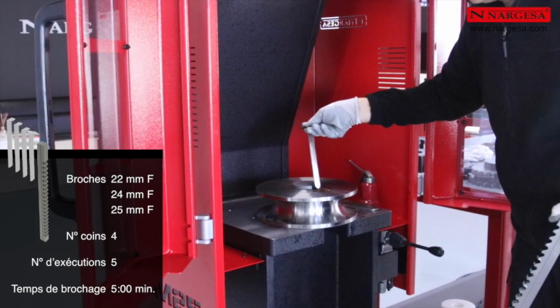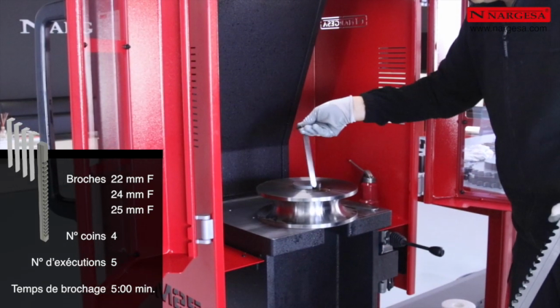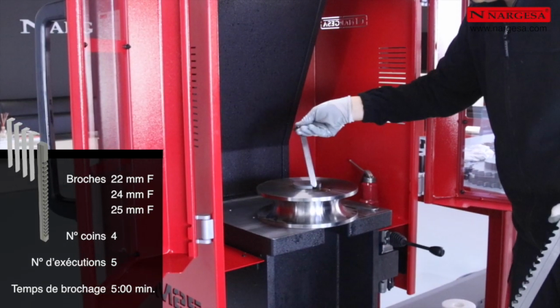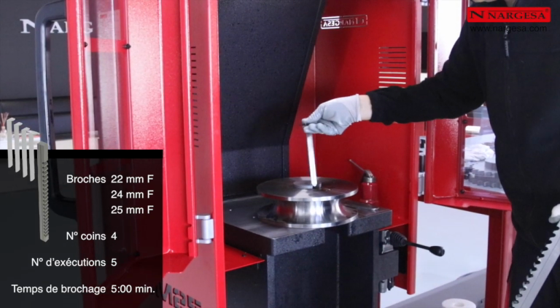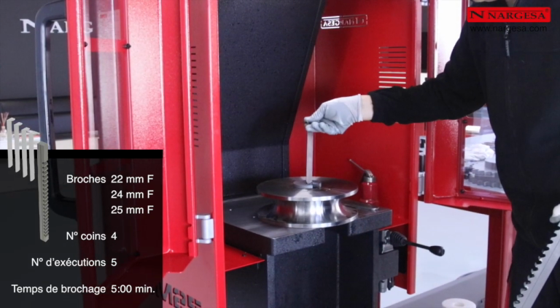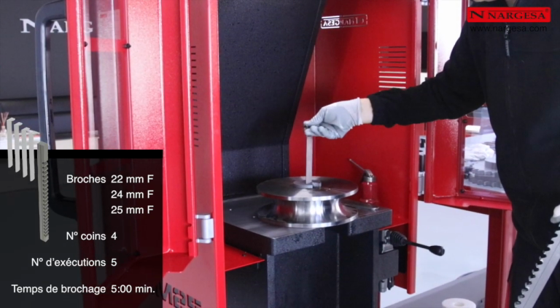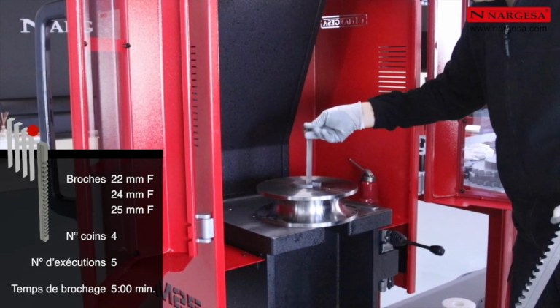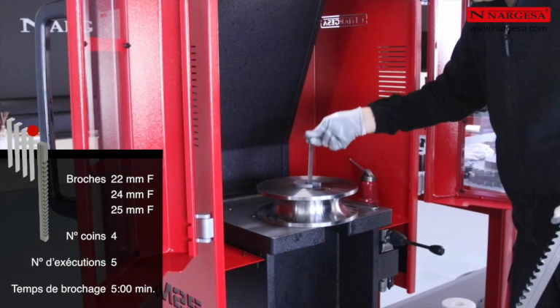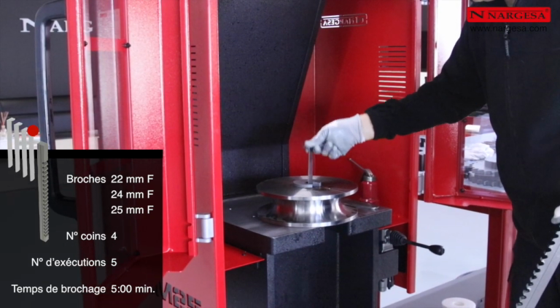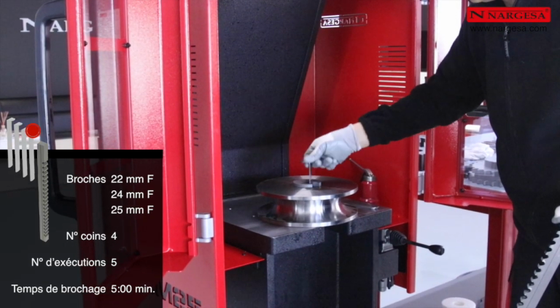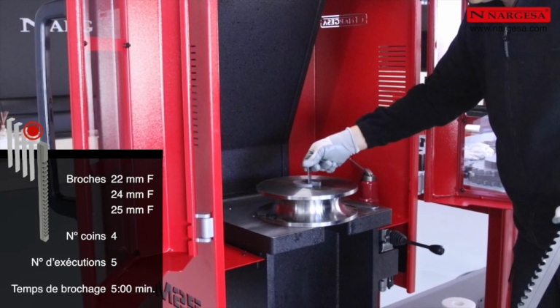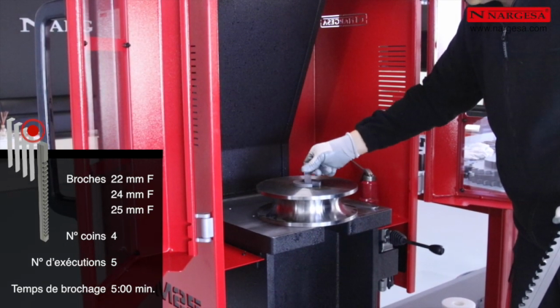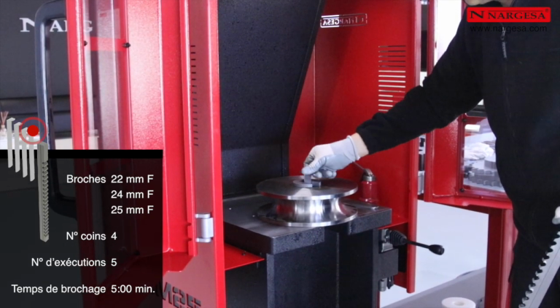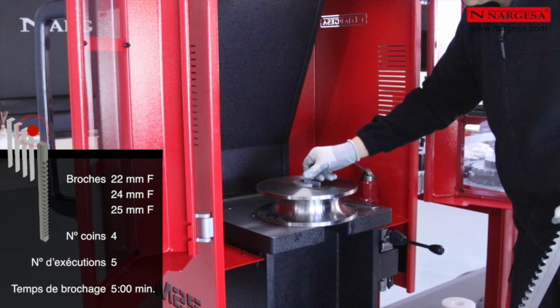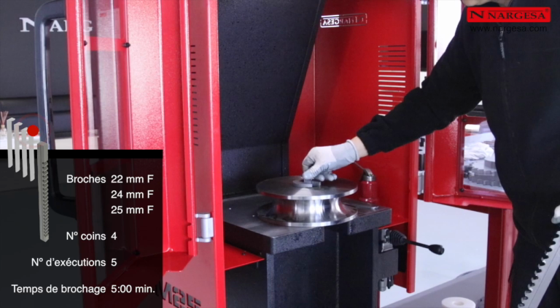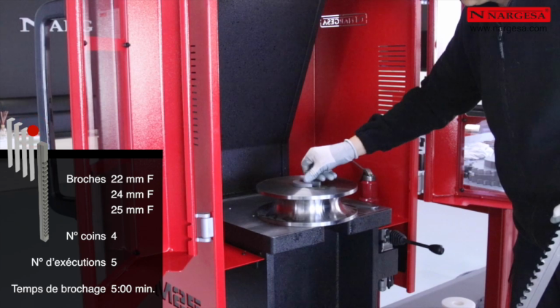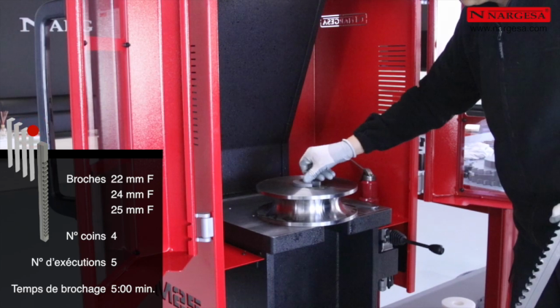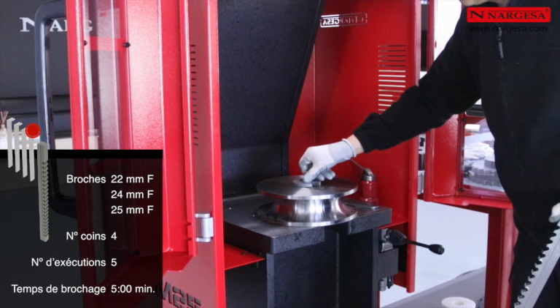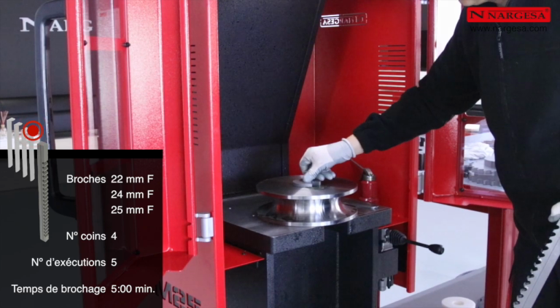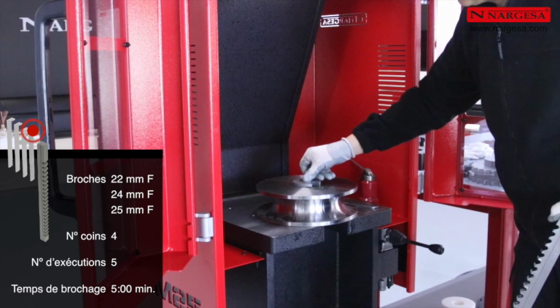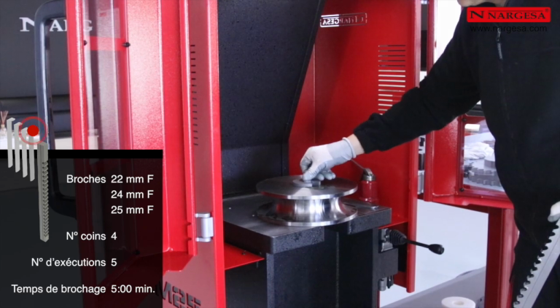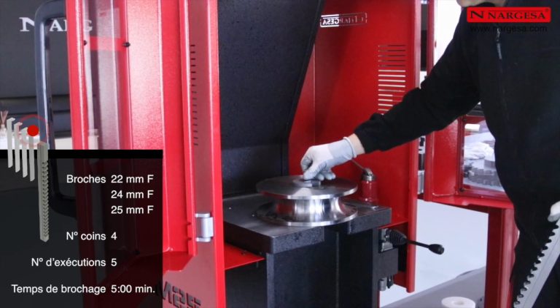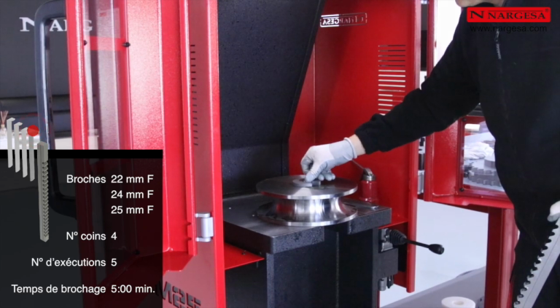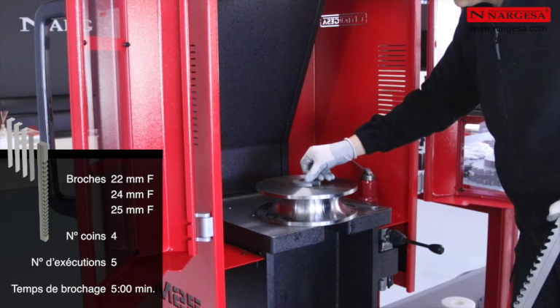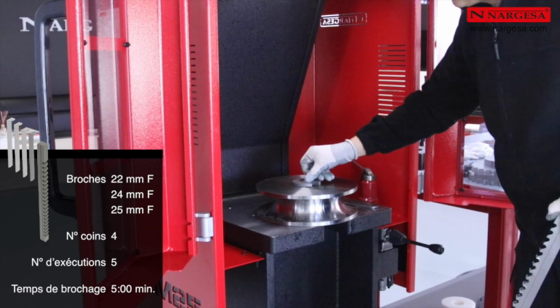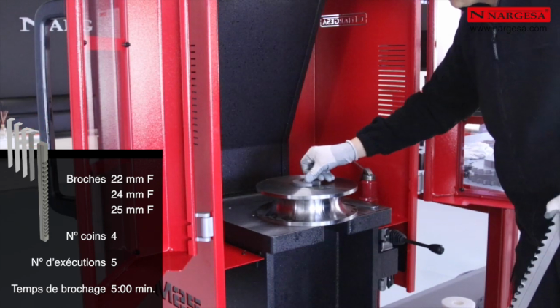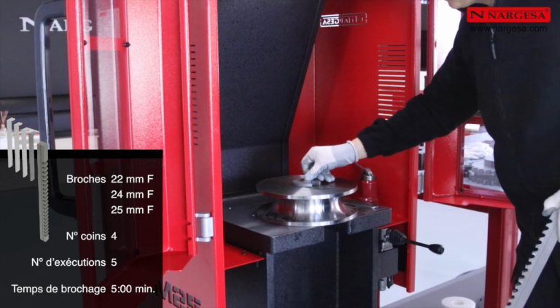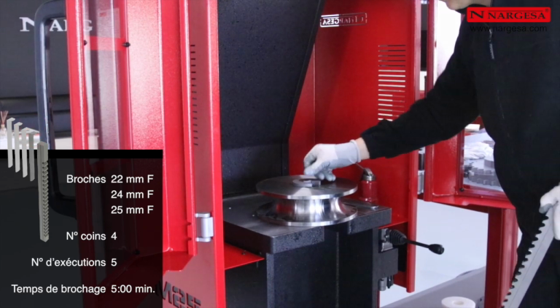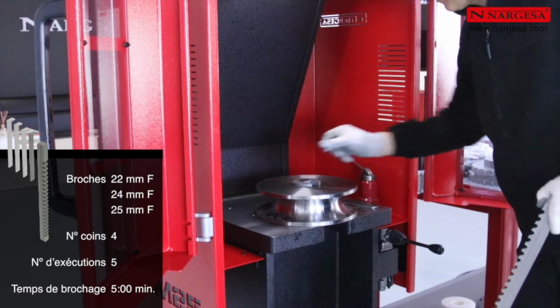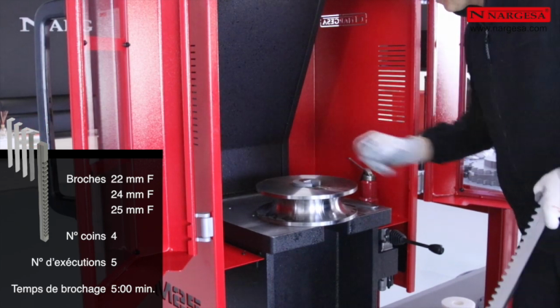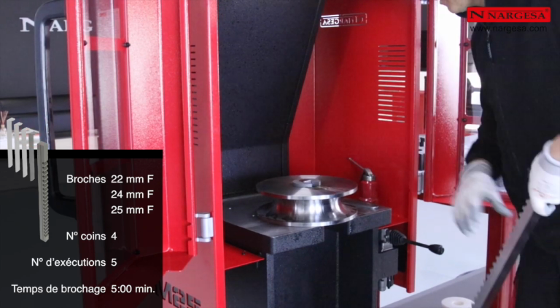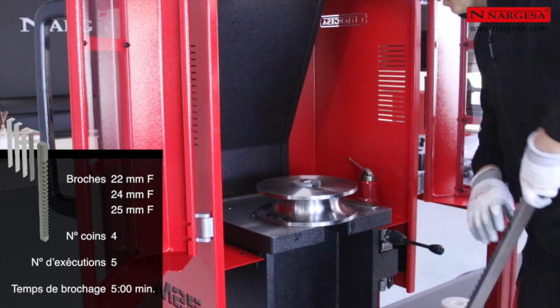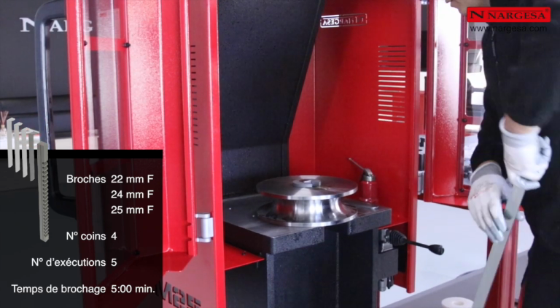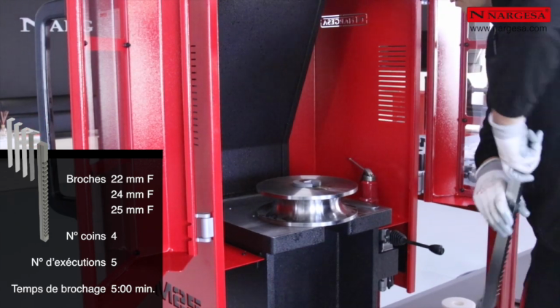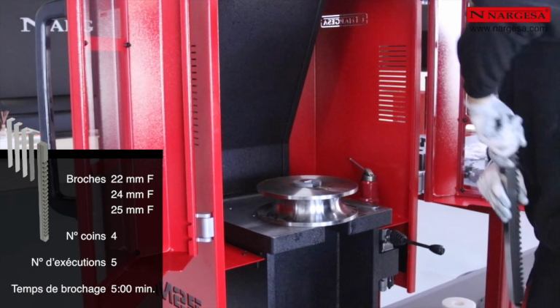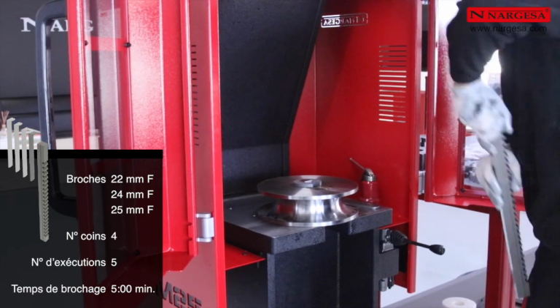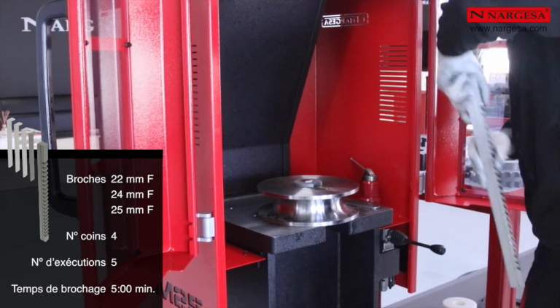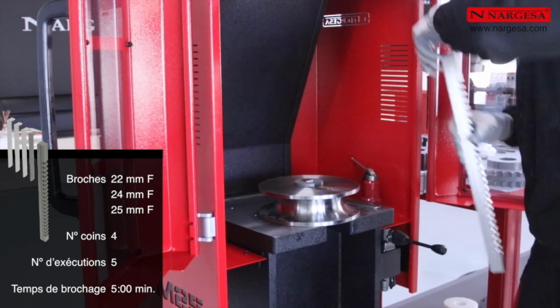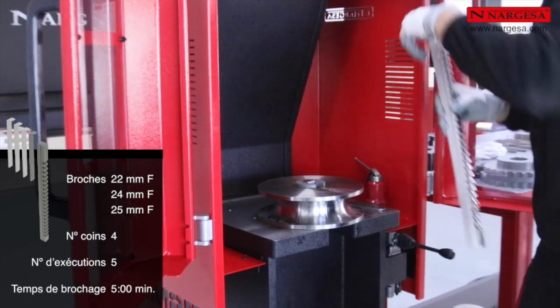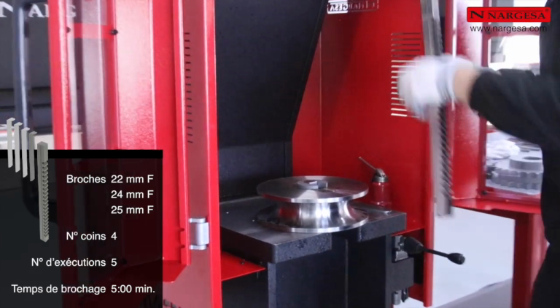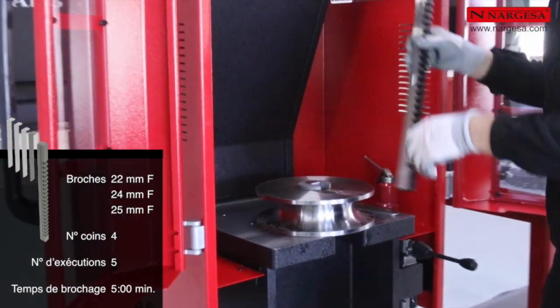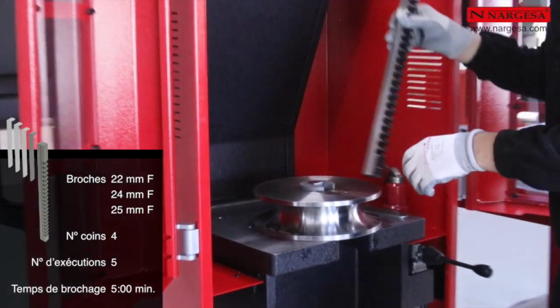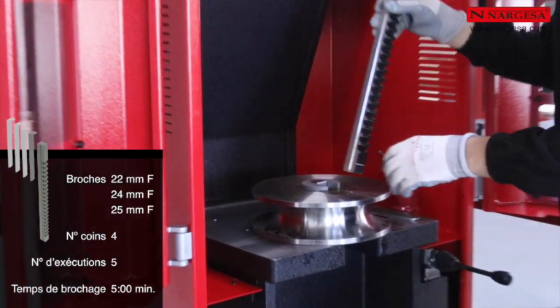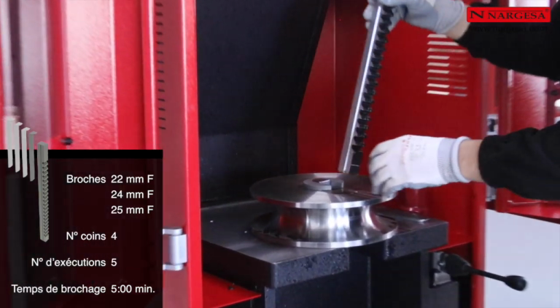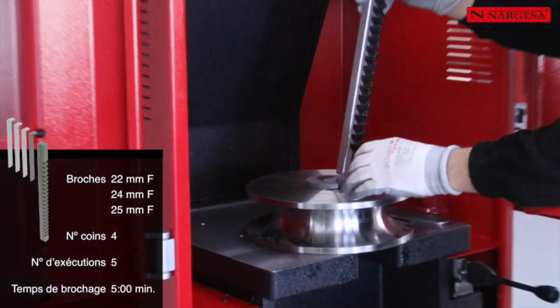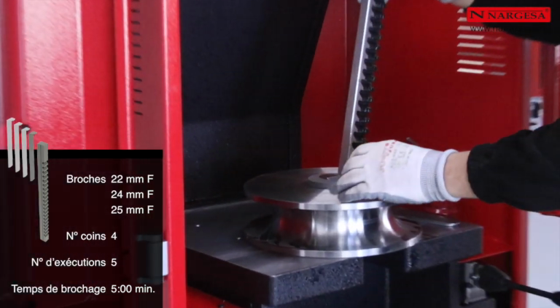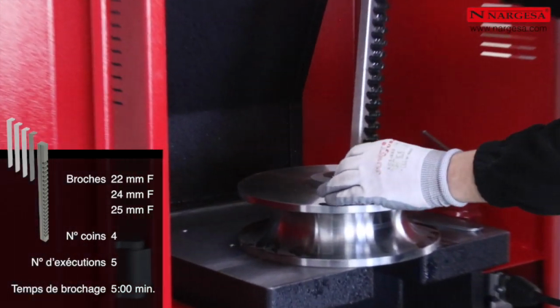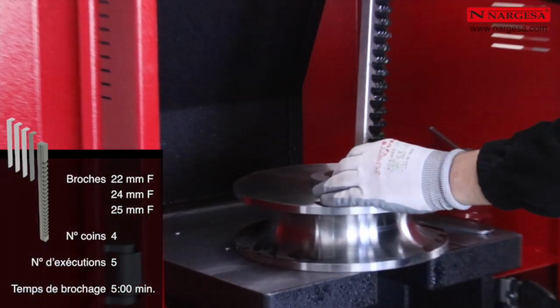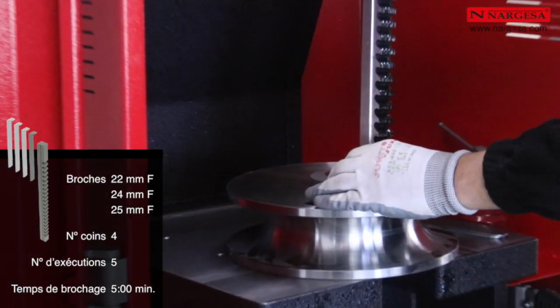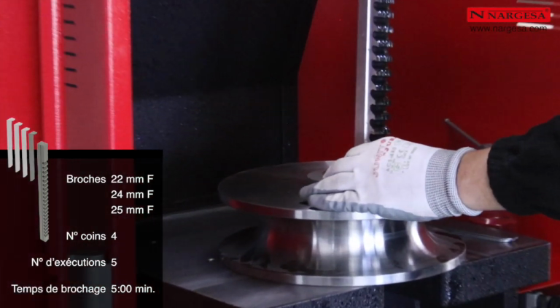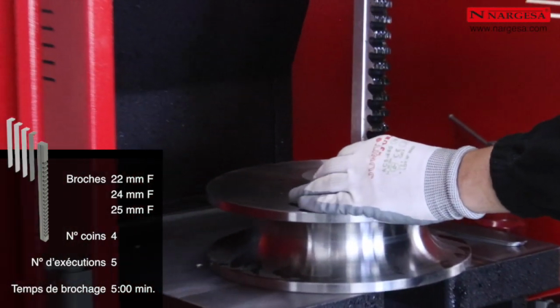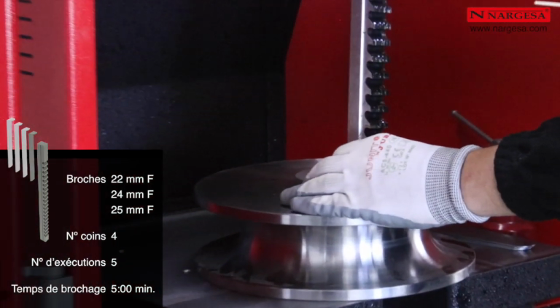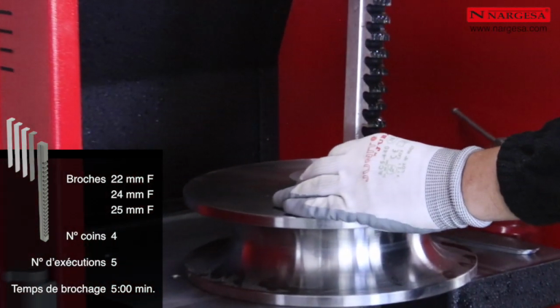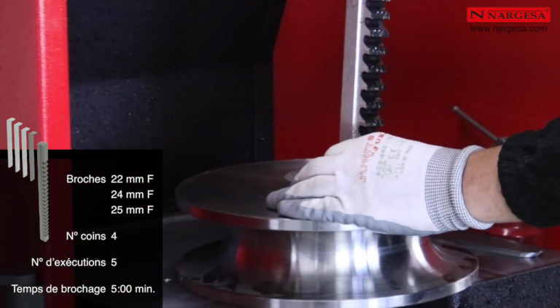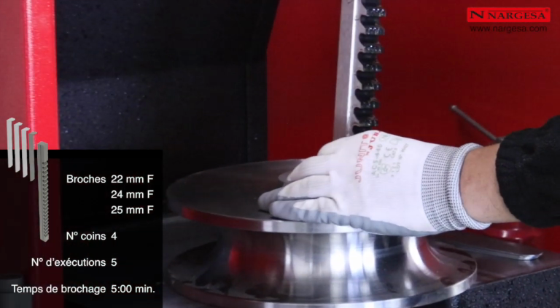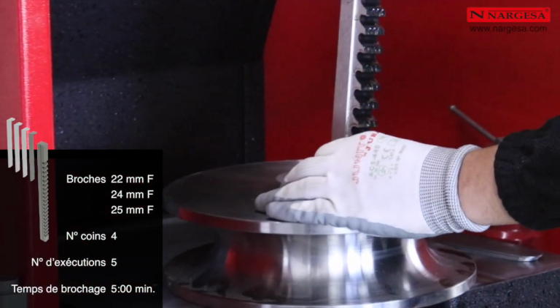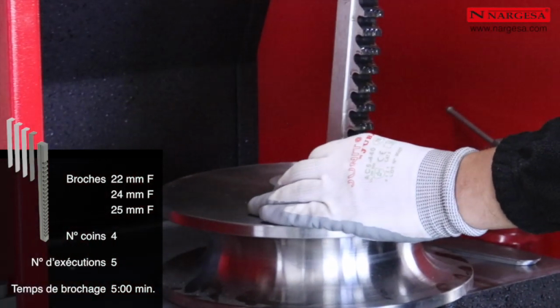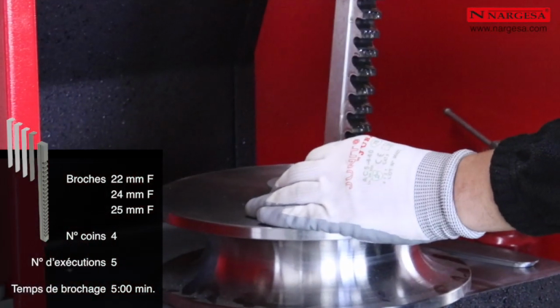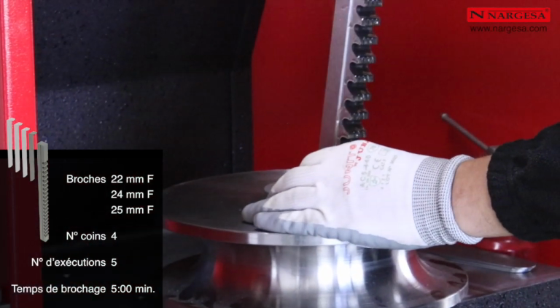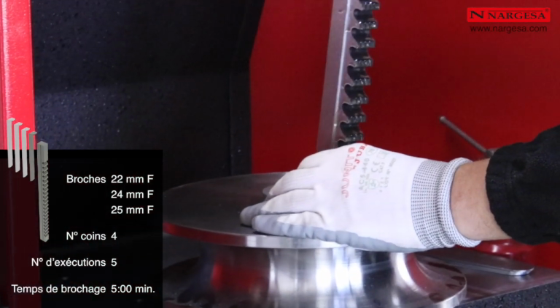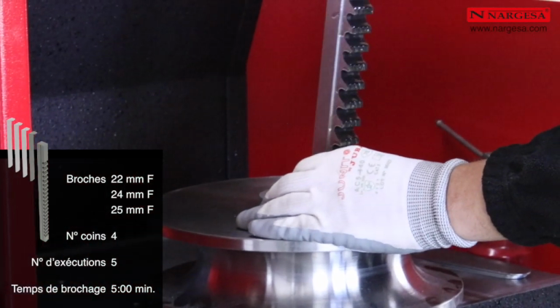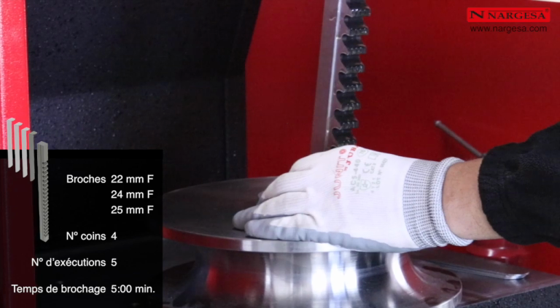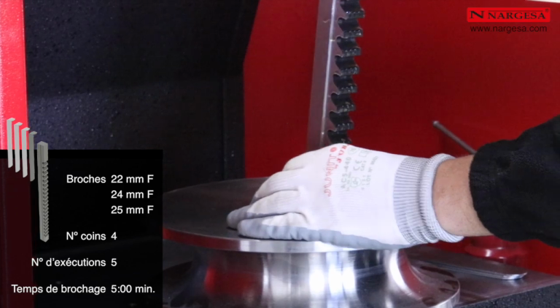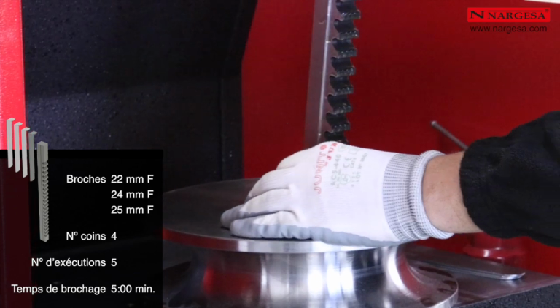Nous introduisons le premier coin et la broche. Nous répétons le processus jusqu'à un total de 5 fois.